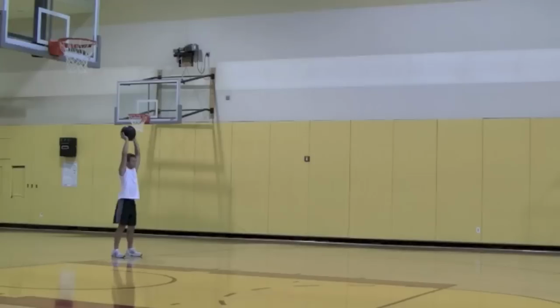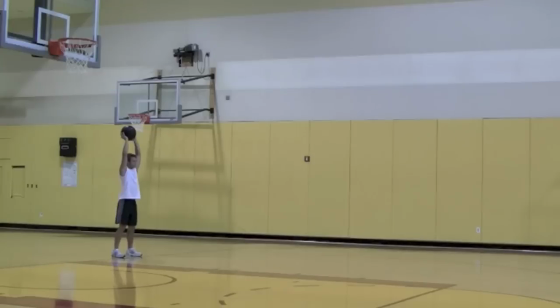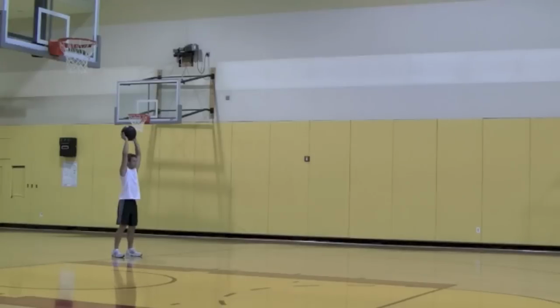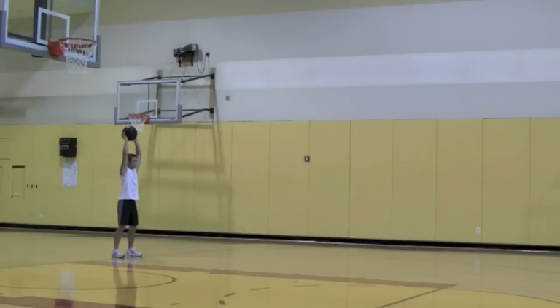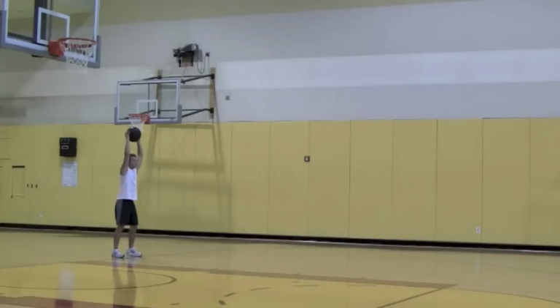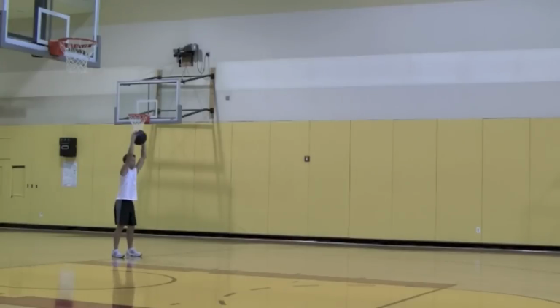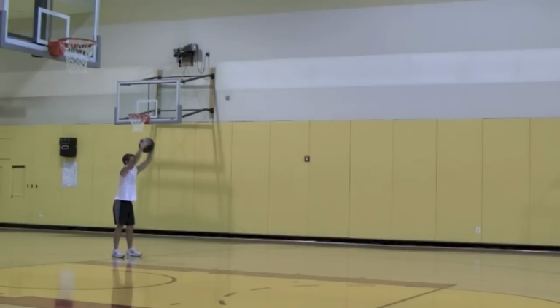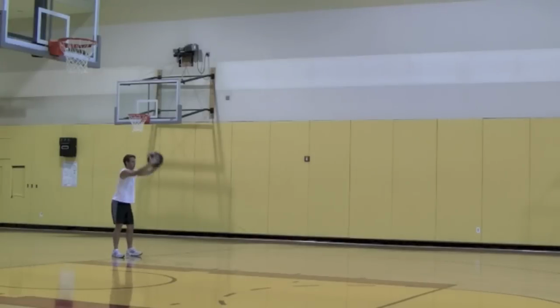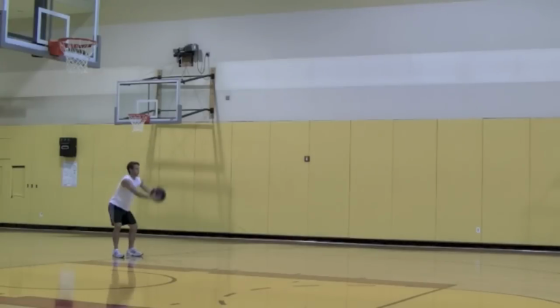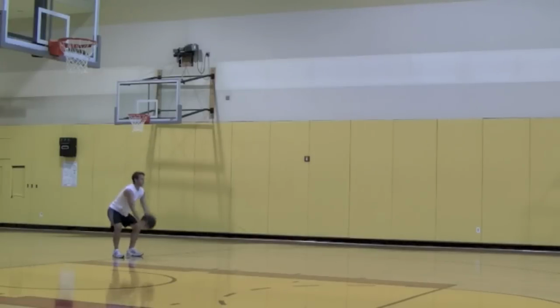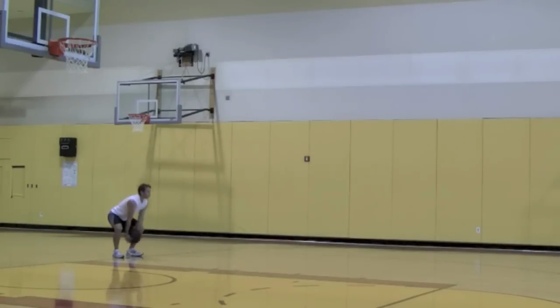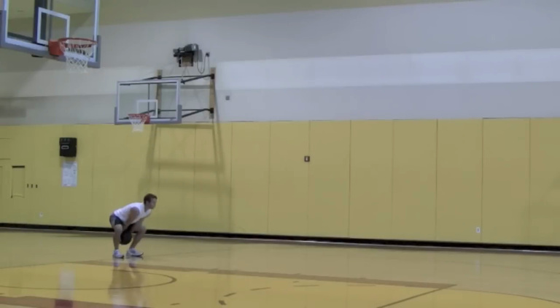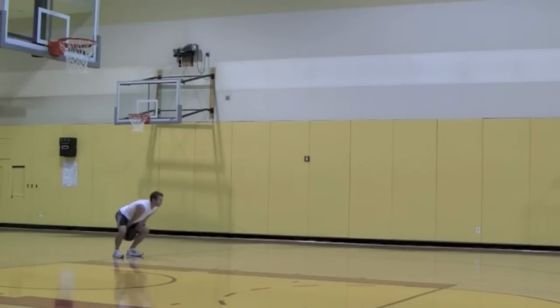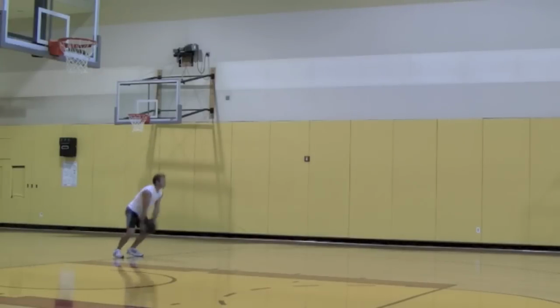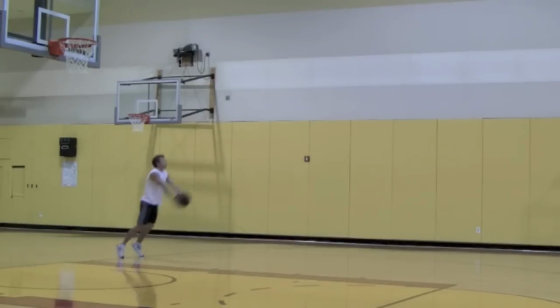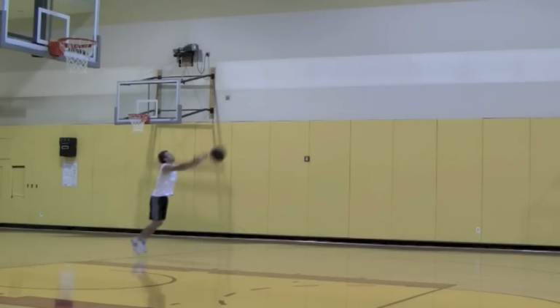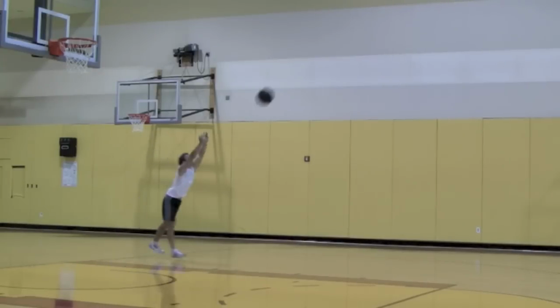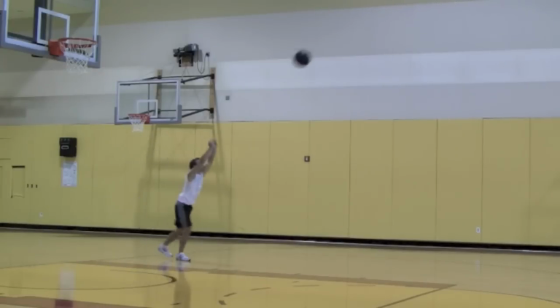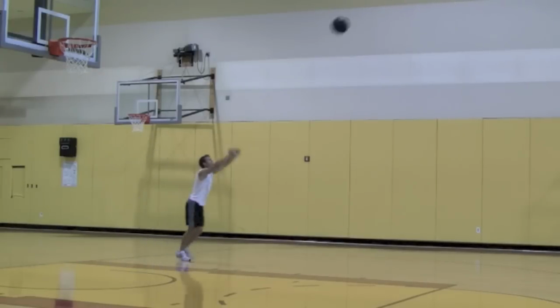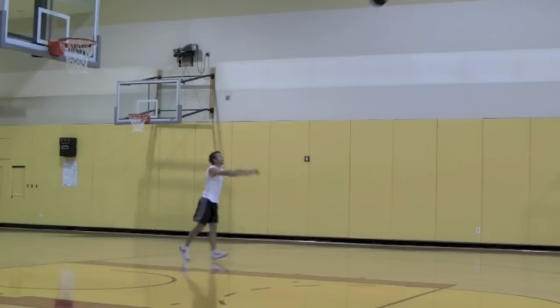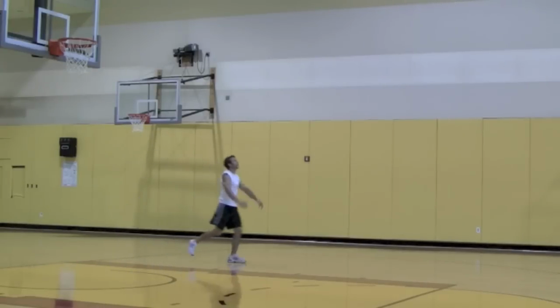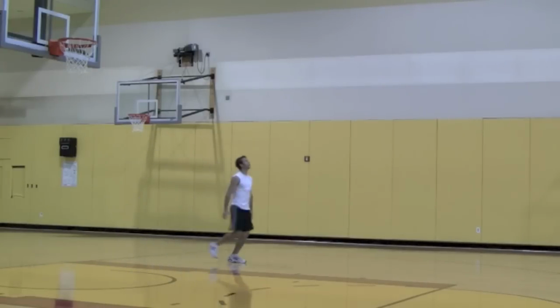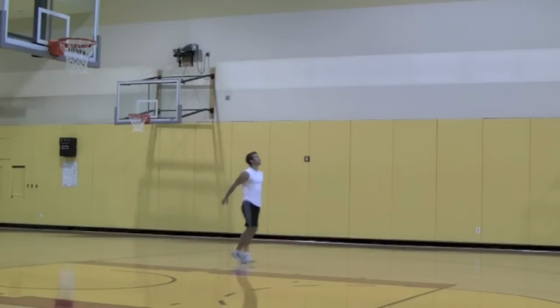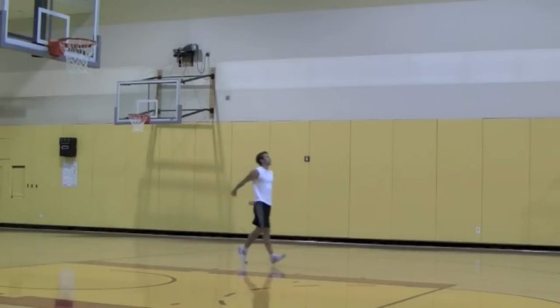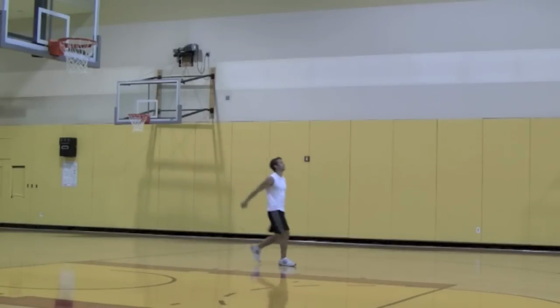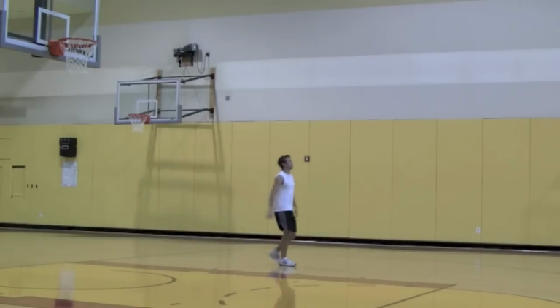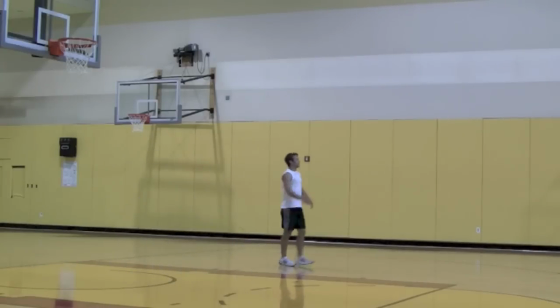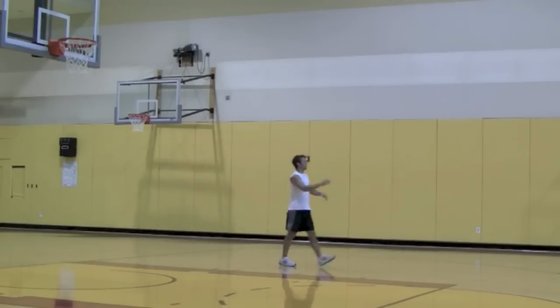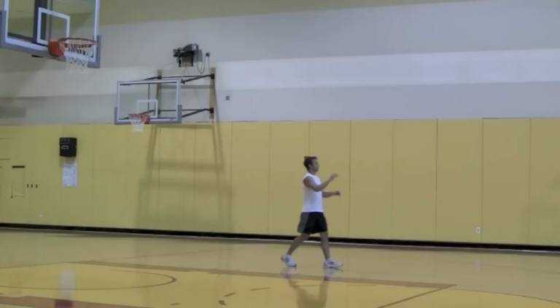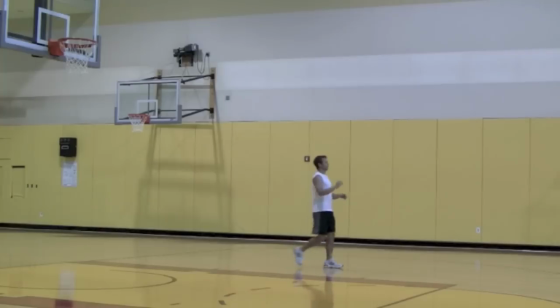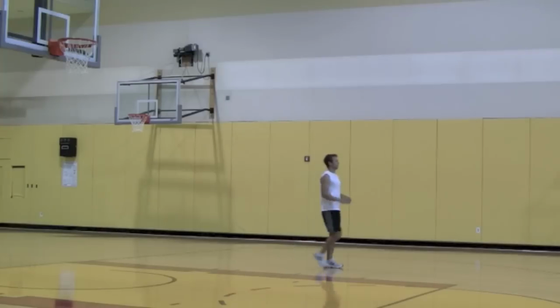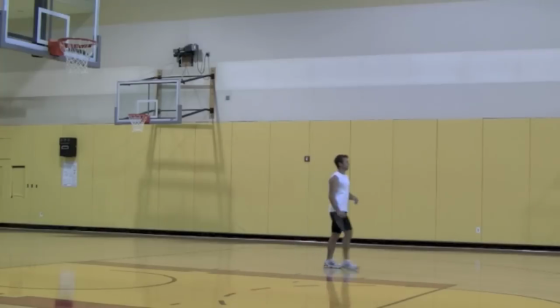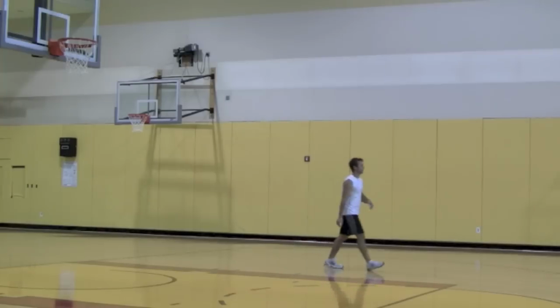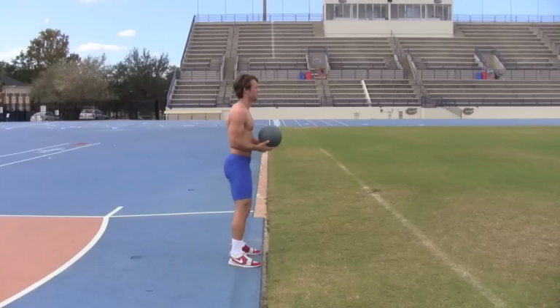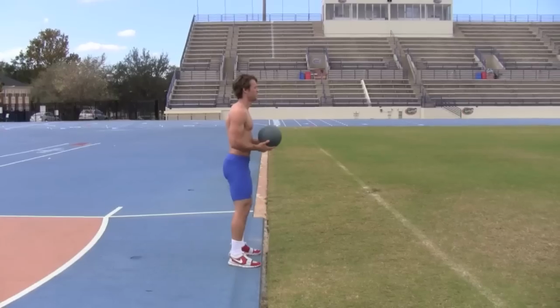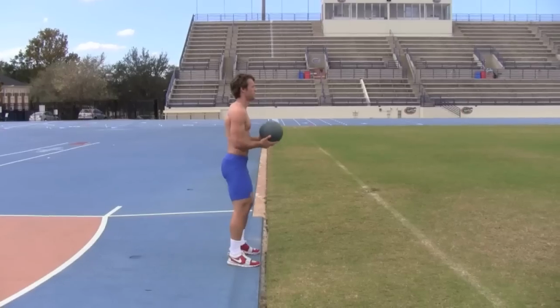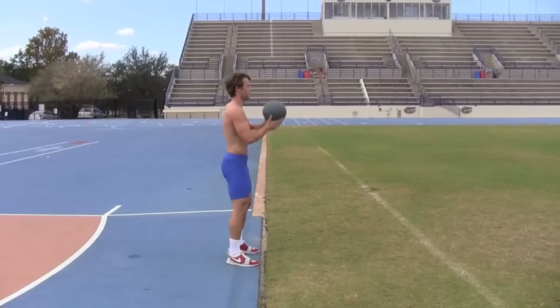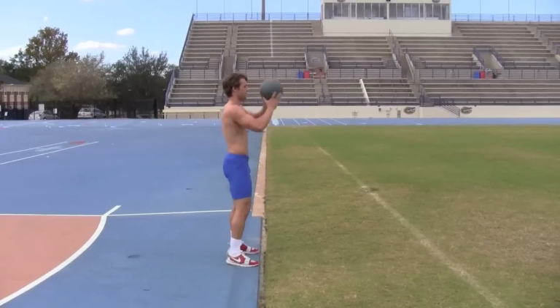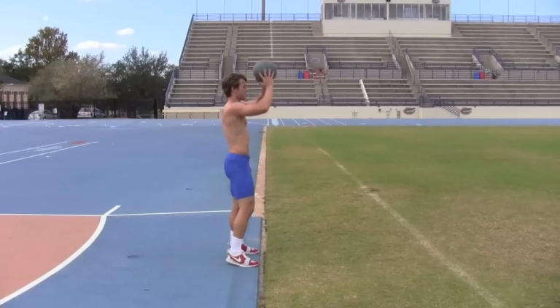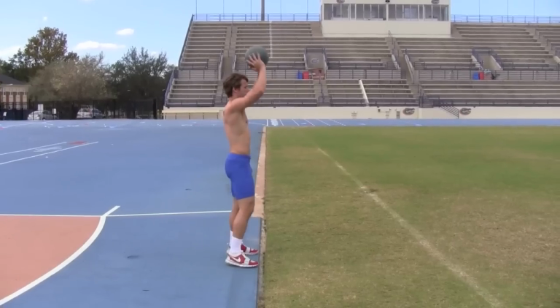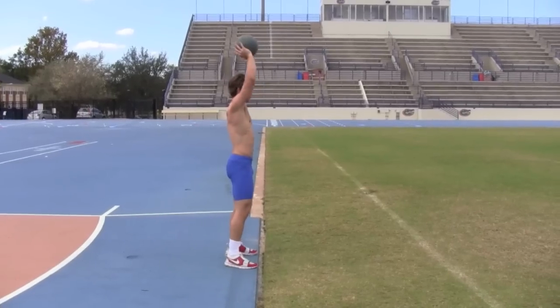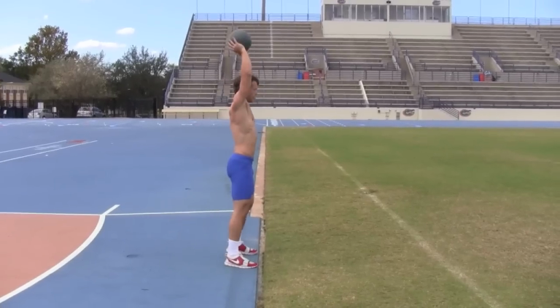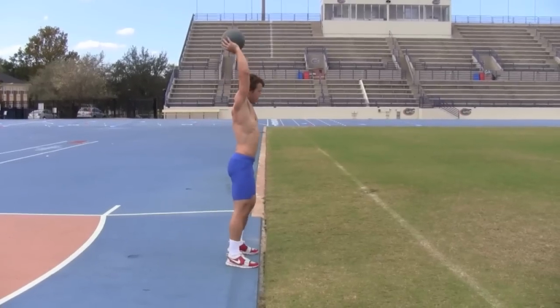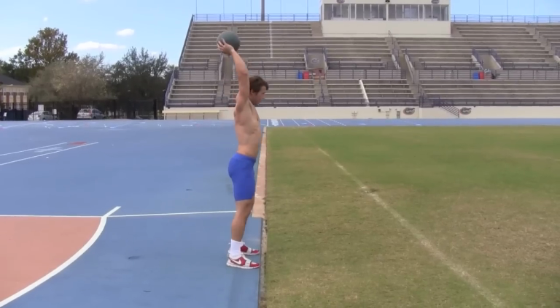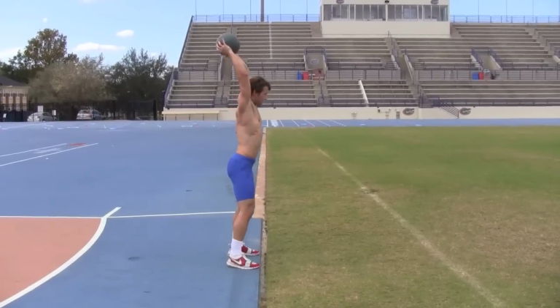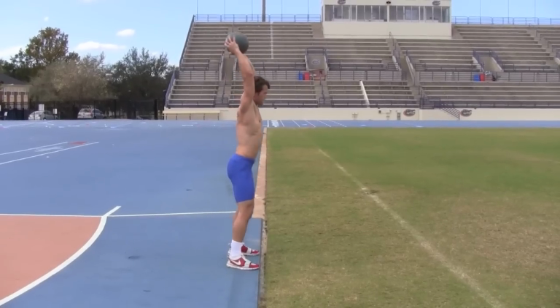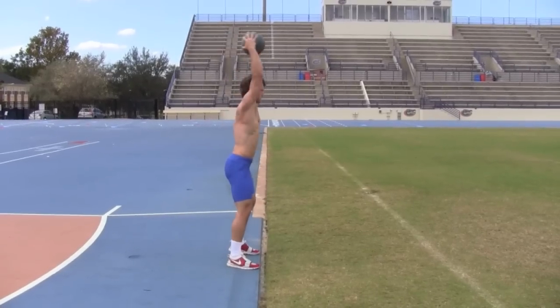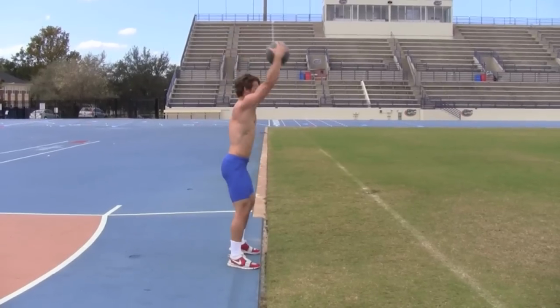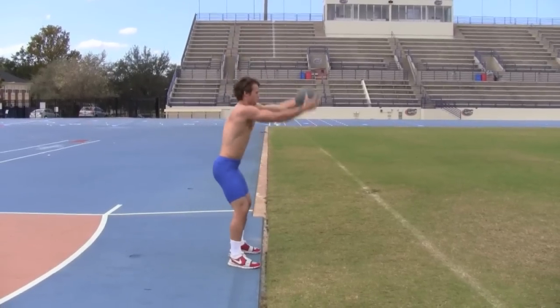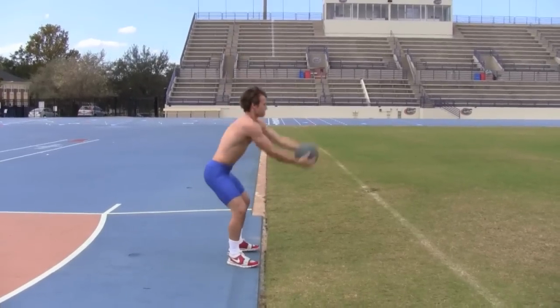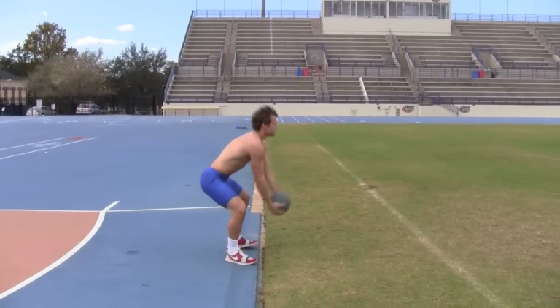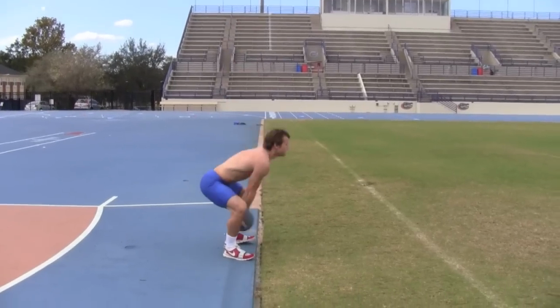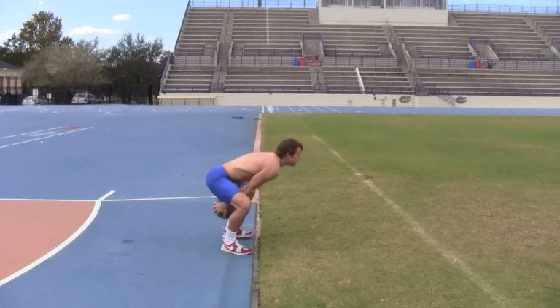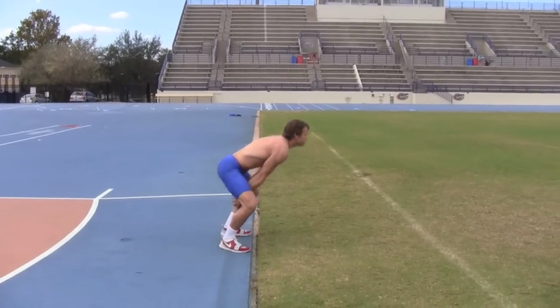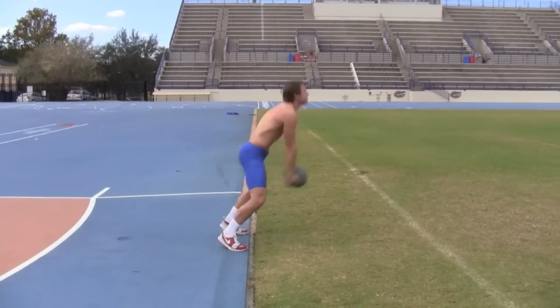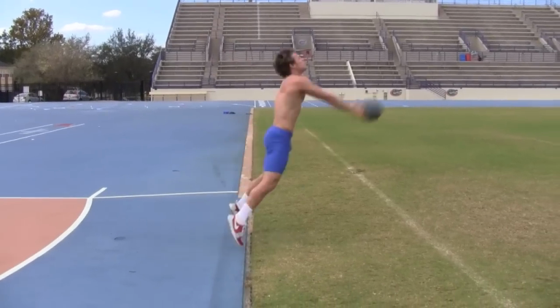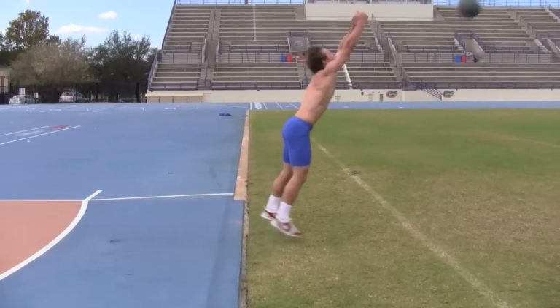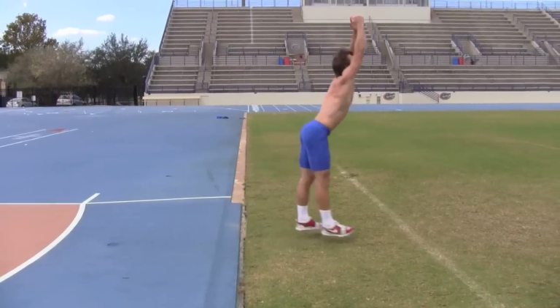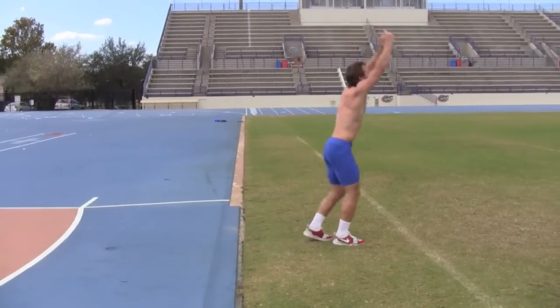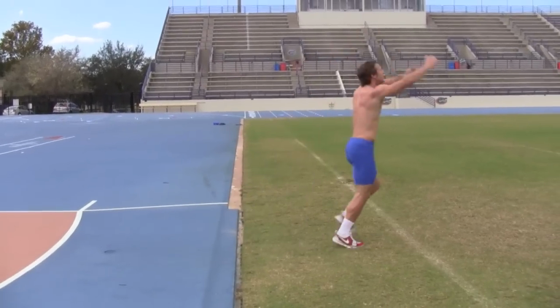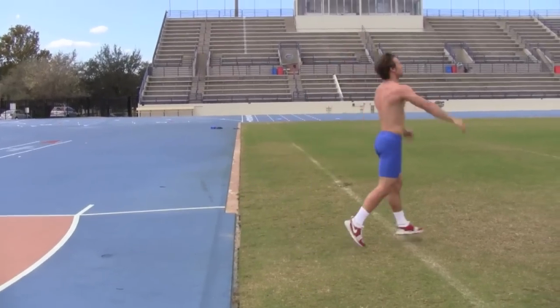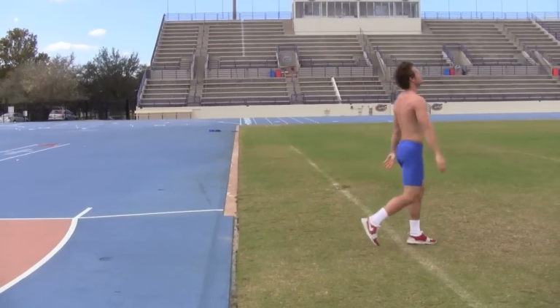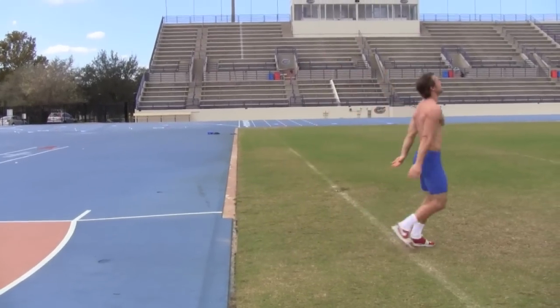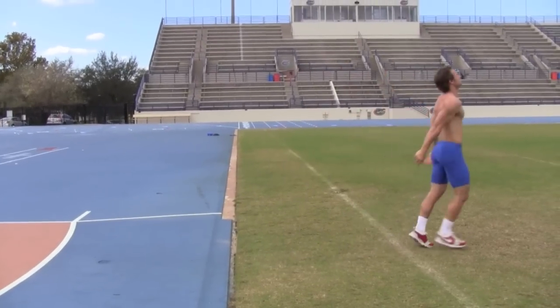For the med ball underhand forward throw, ideally you want to perform this in a gym or outdoors where you have the space to throw for distance.